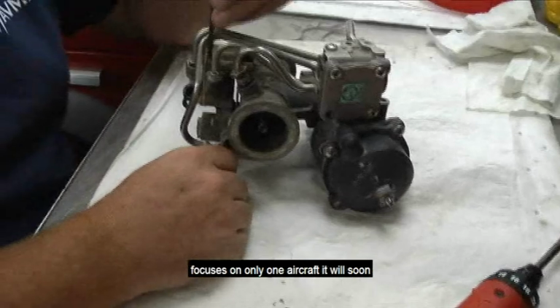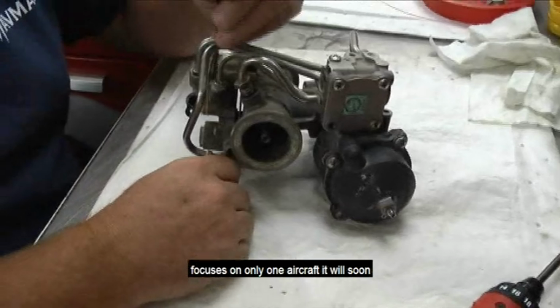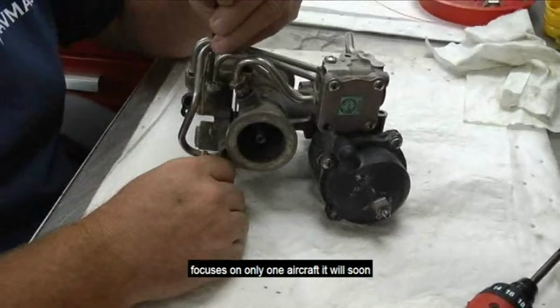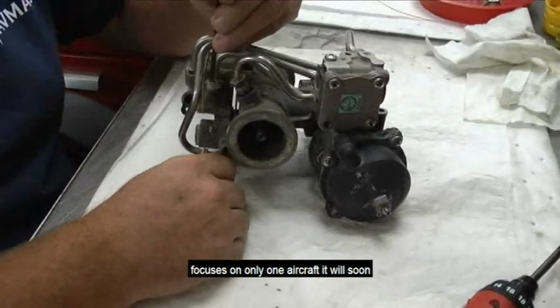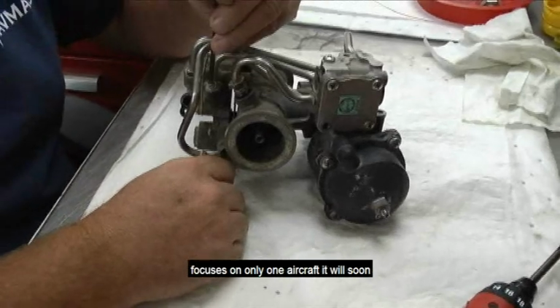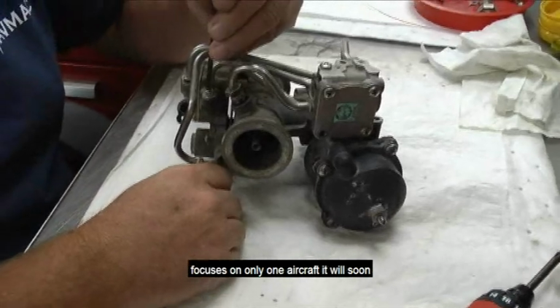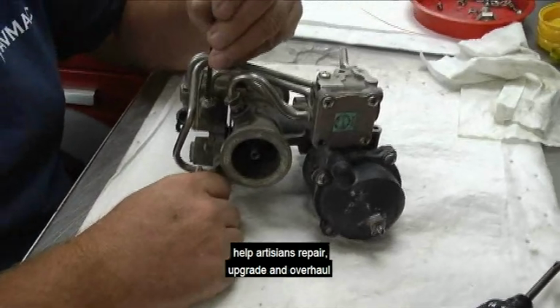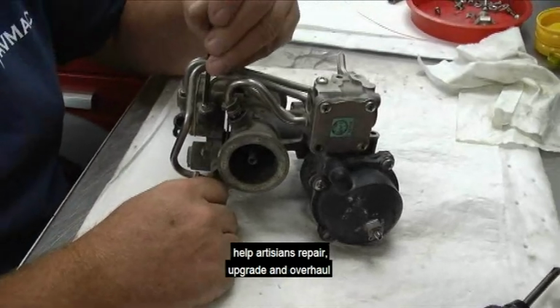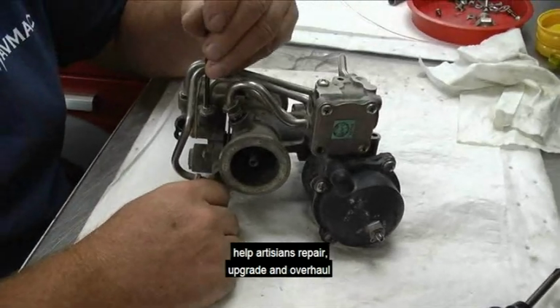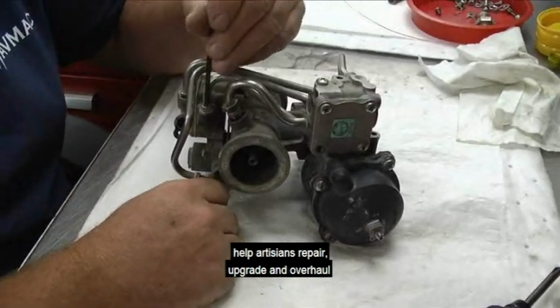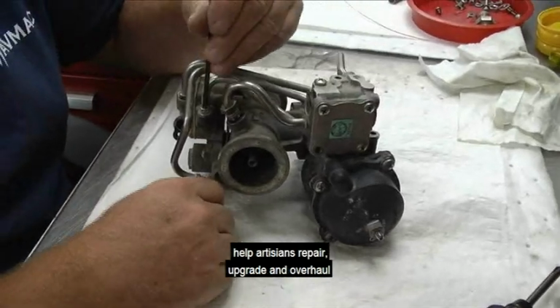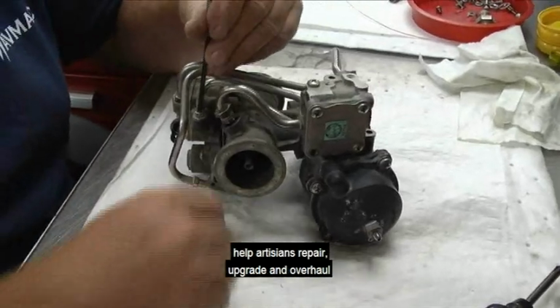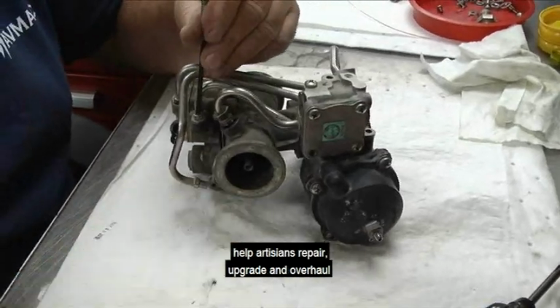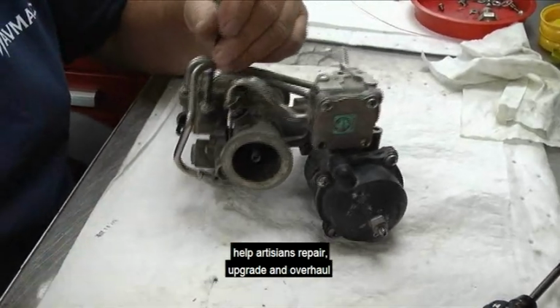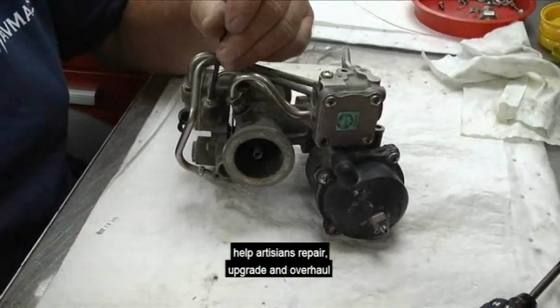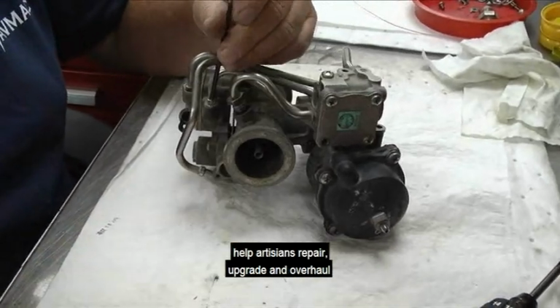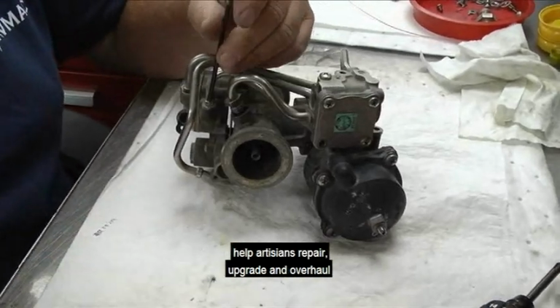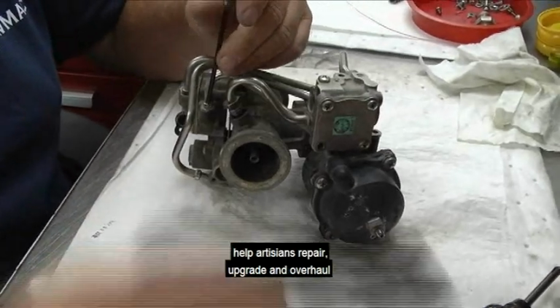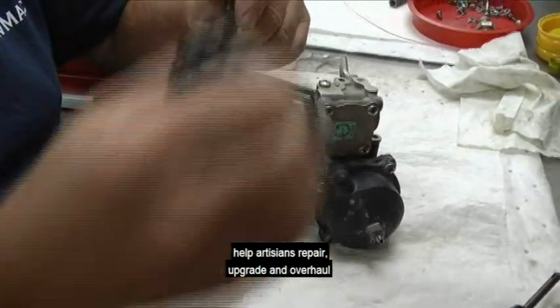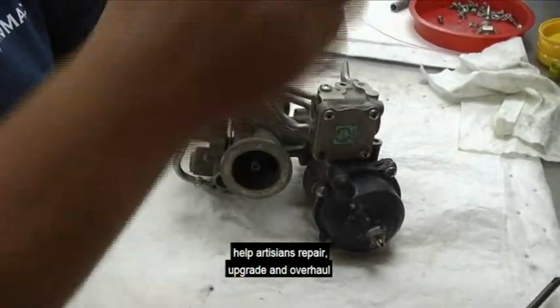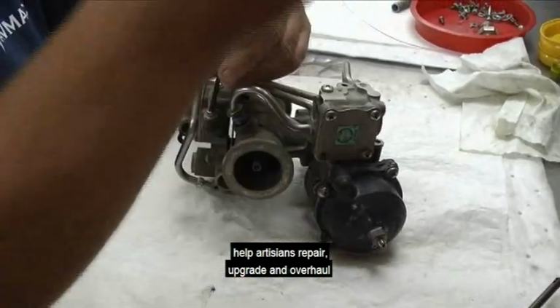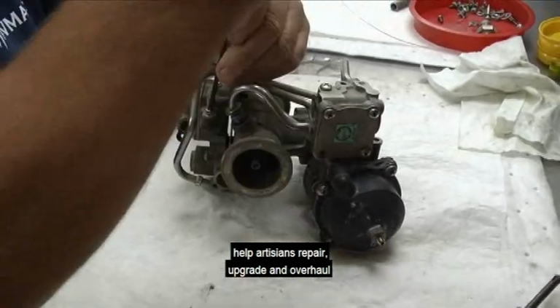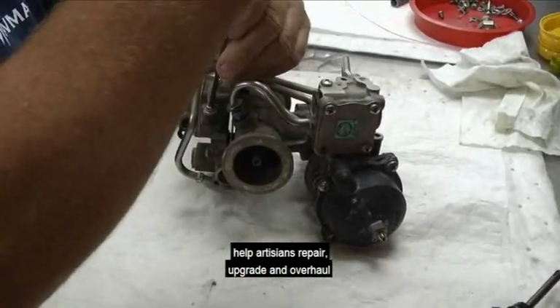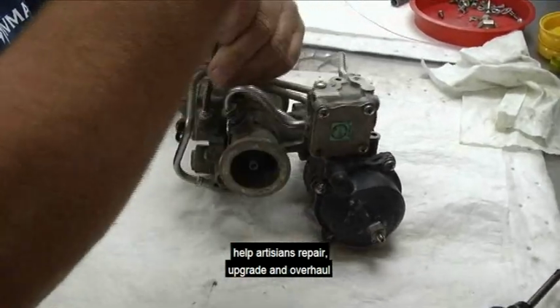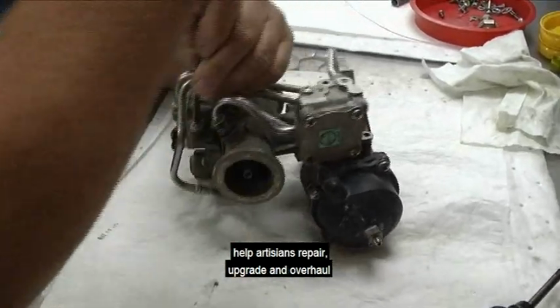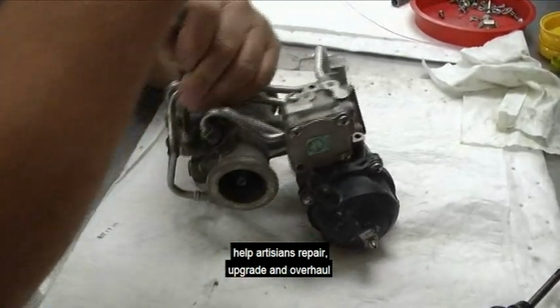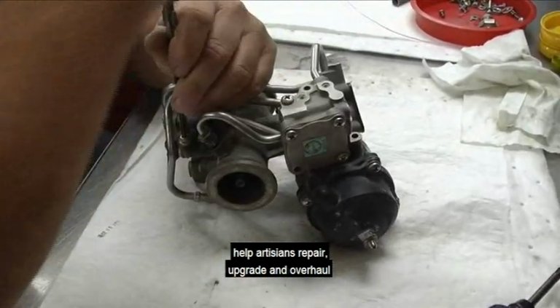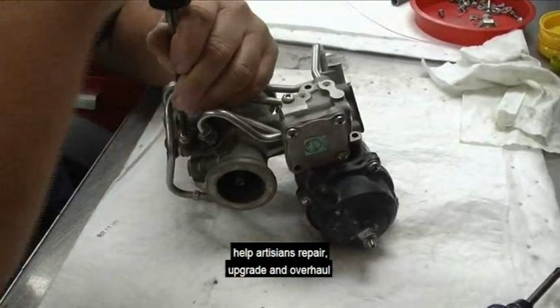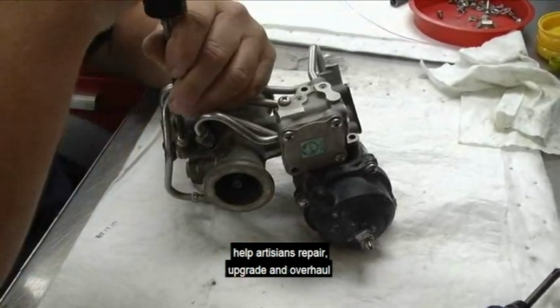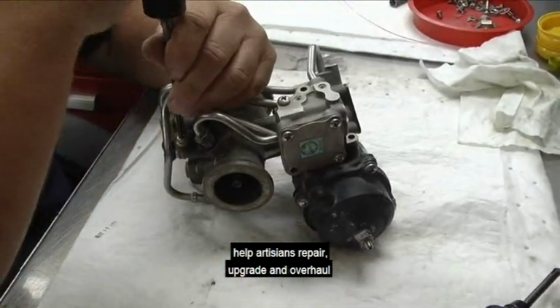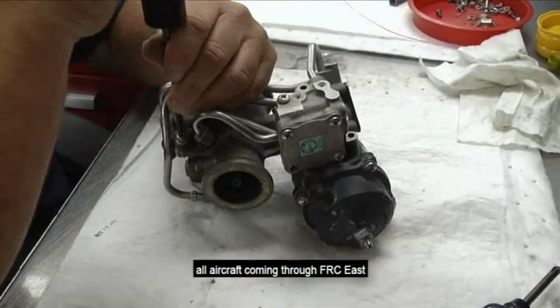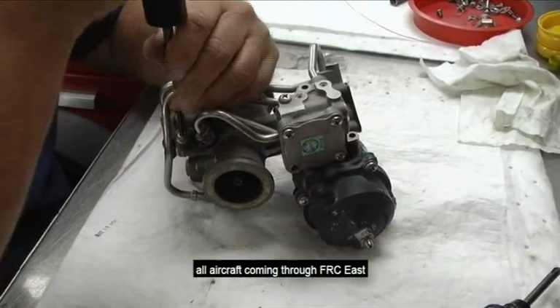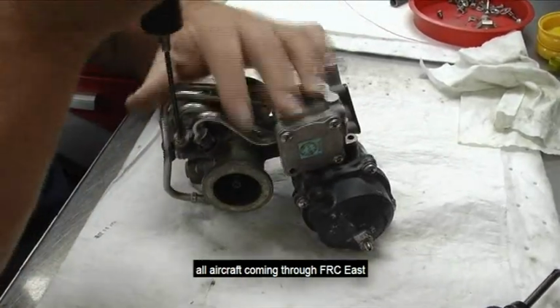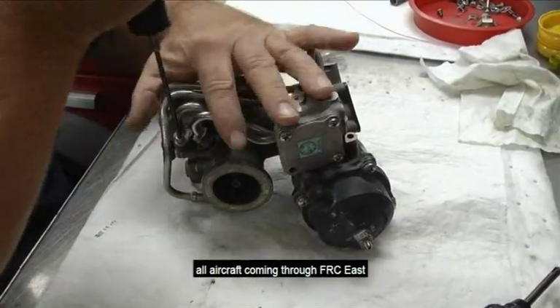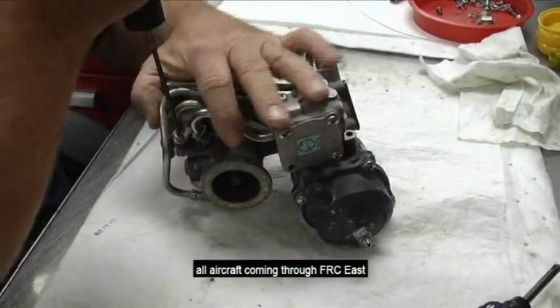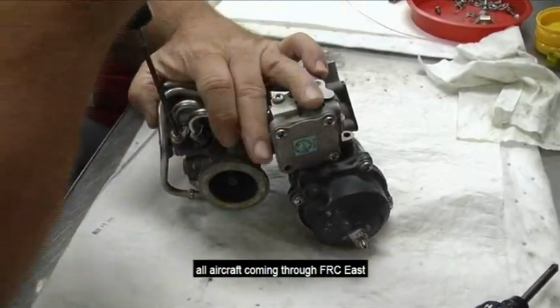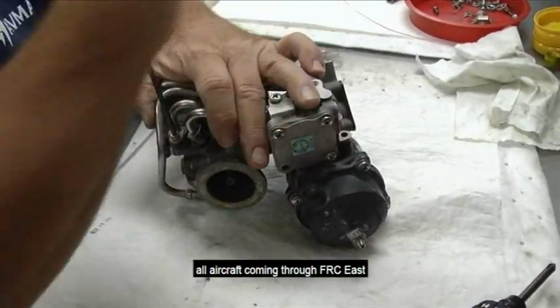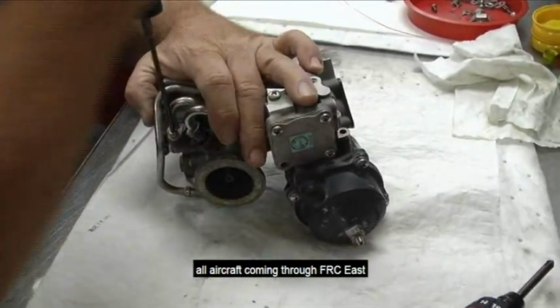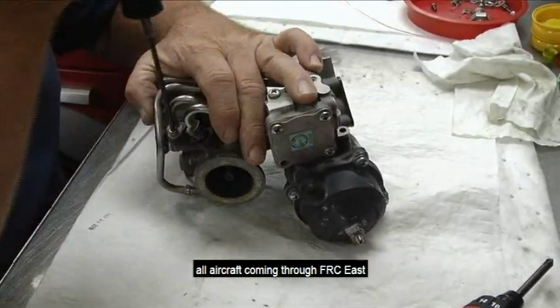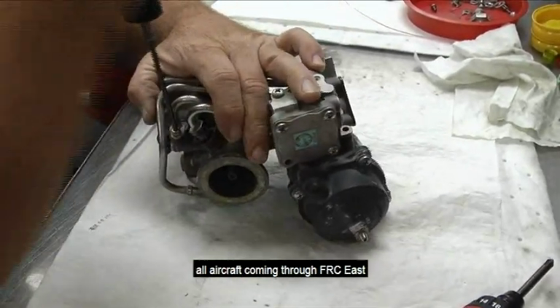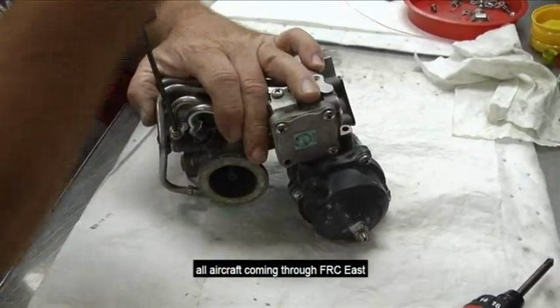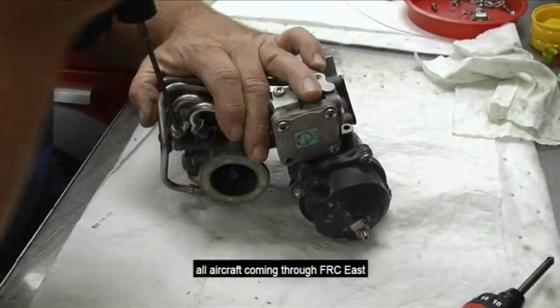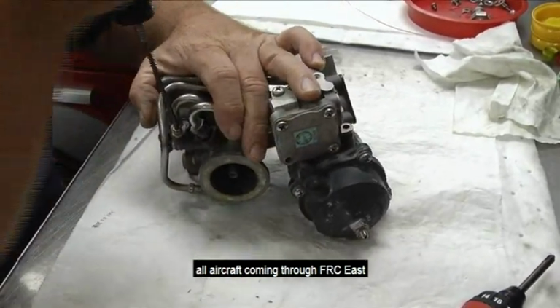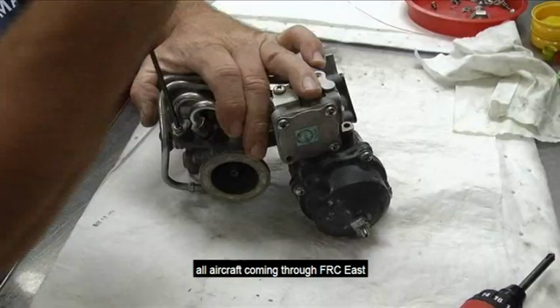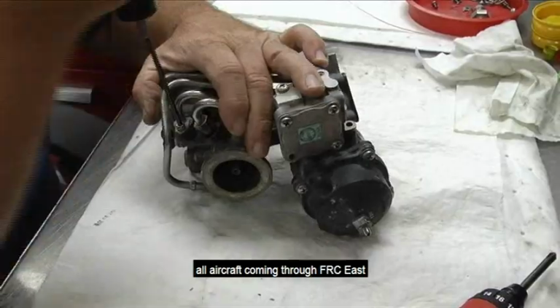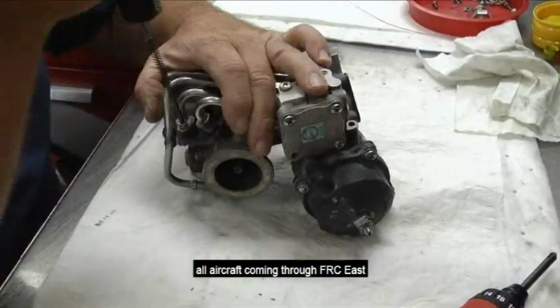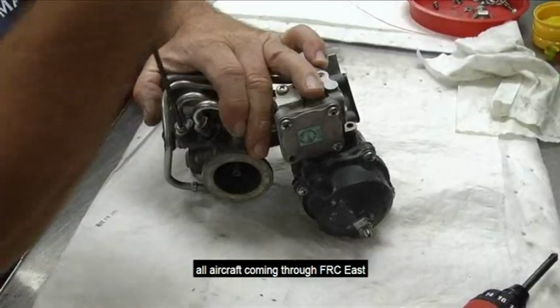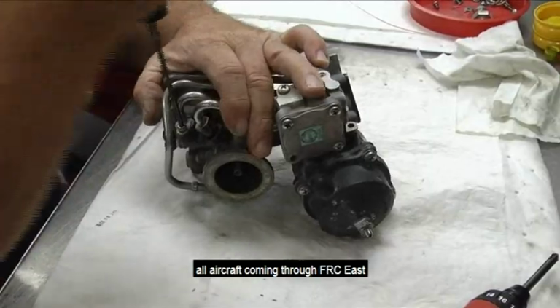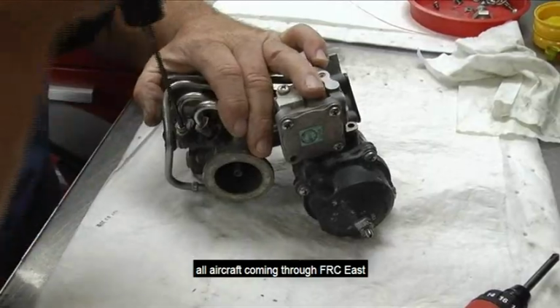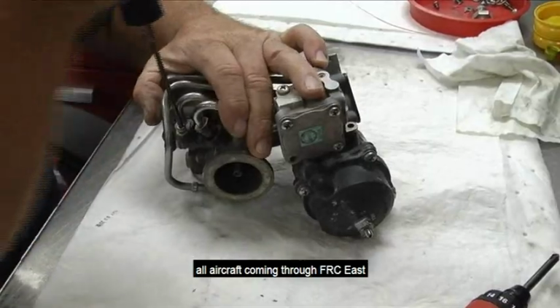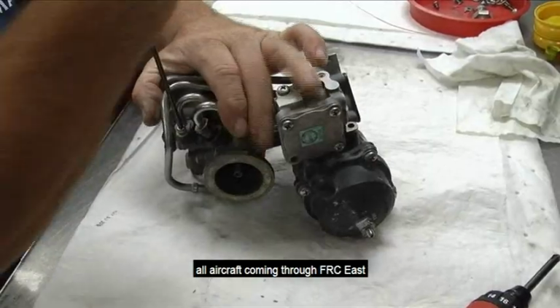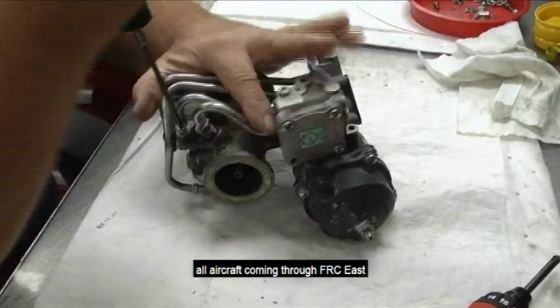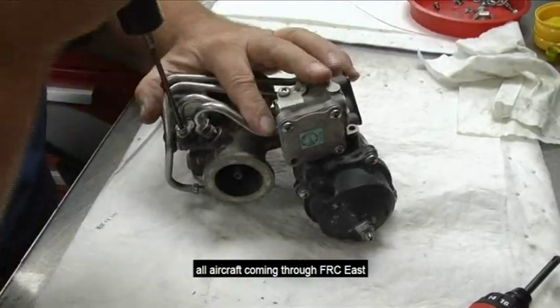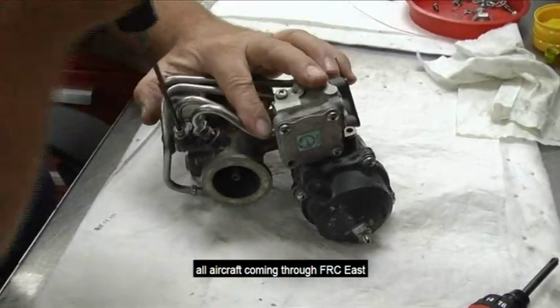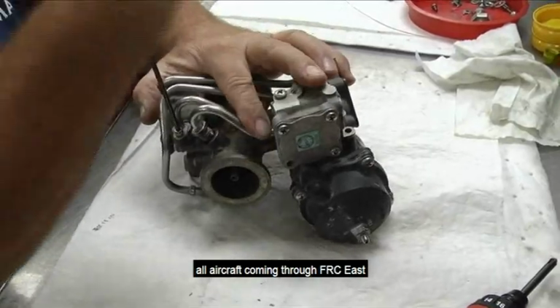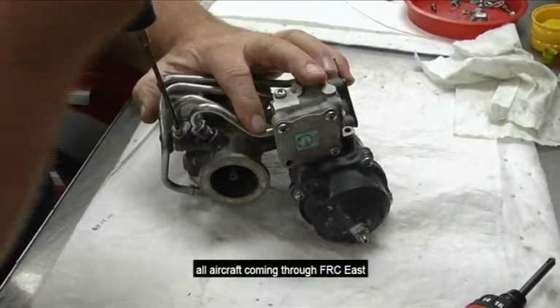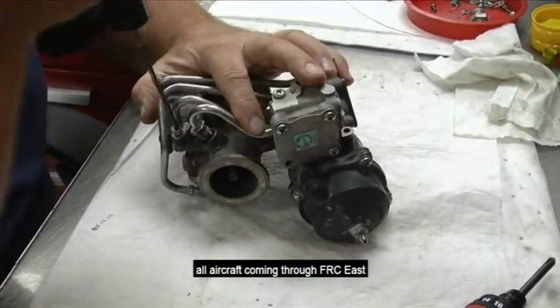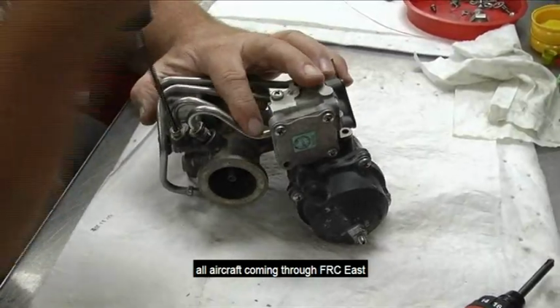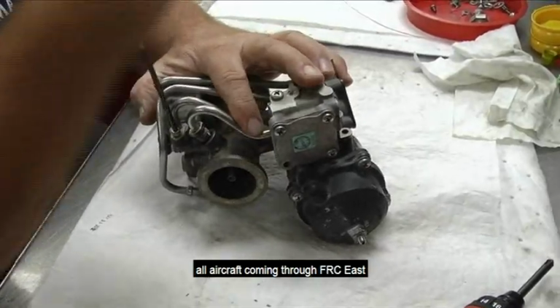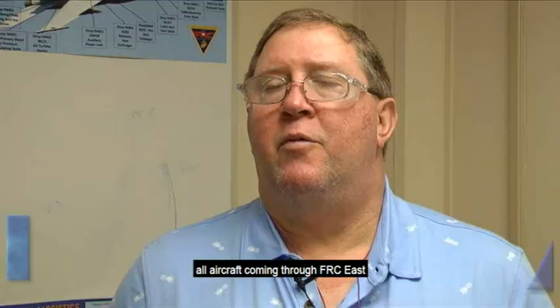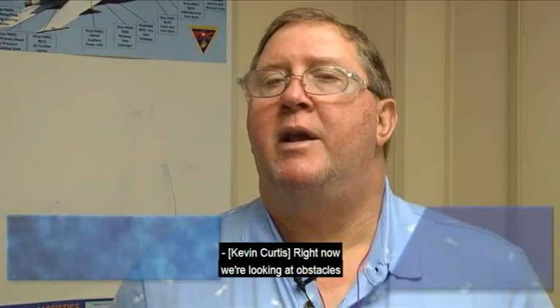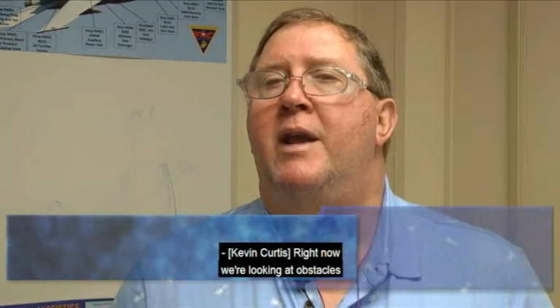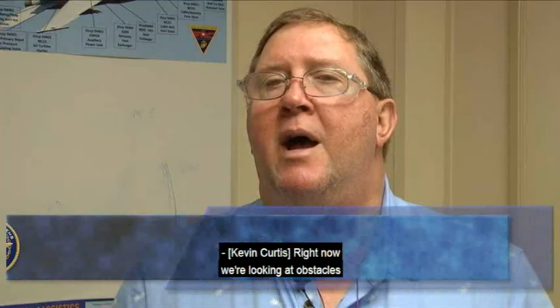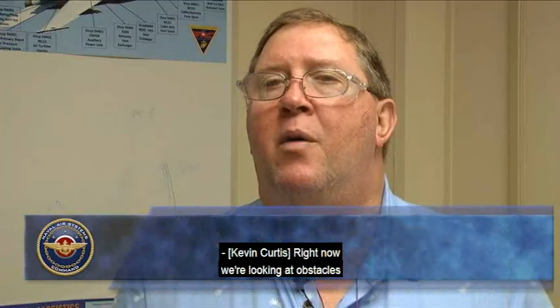Even though NSS currently focuses on only one aircraft, it will soon help artisans repair, upgrade, and overhaul all aircraft coming through FRC East.